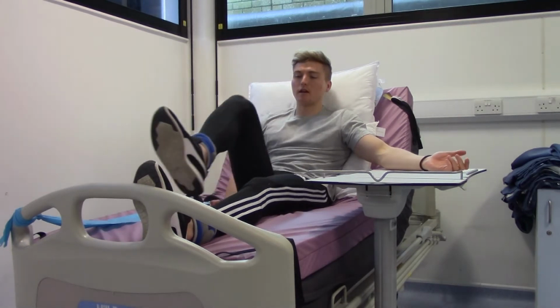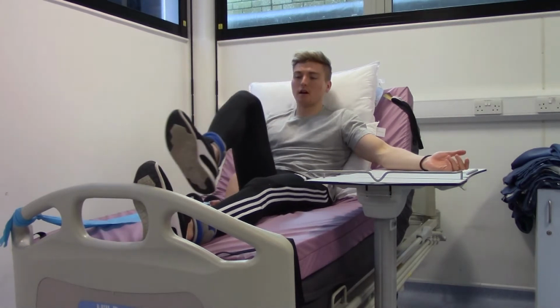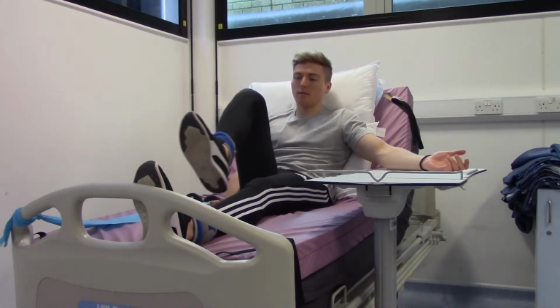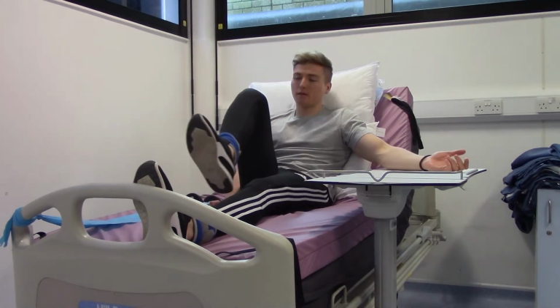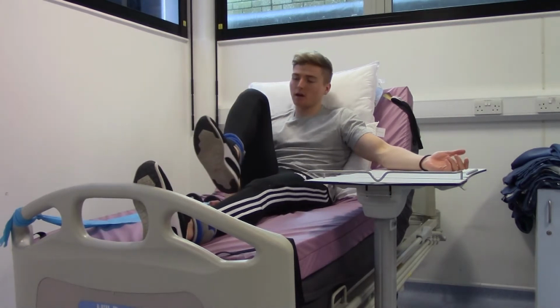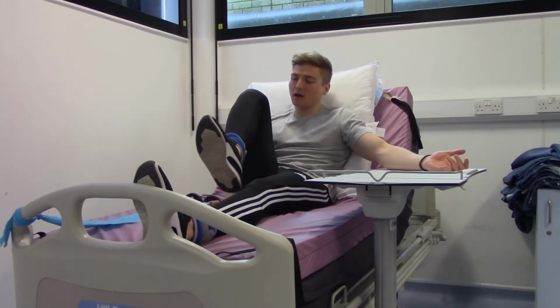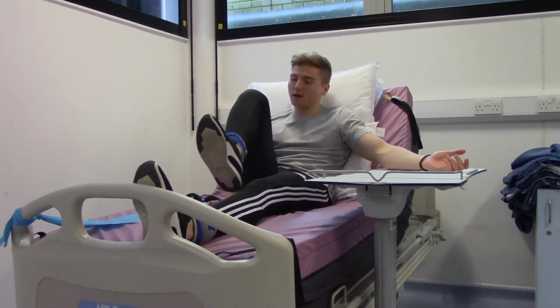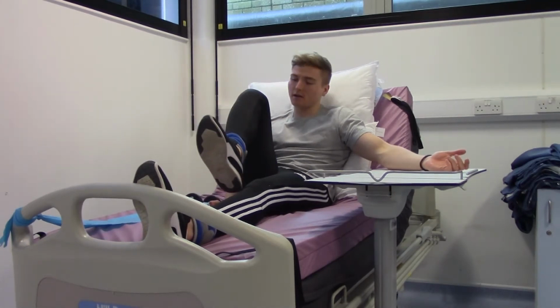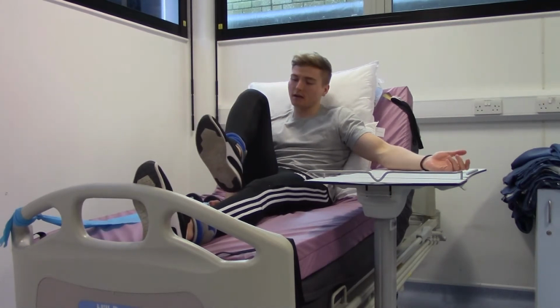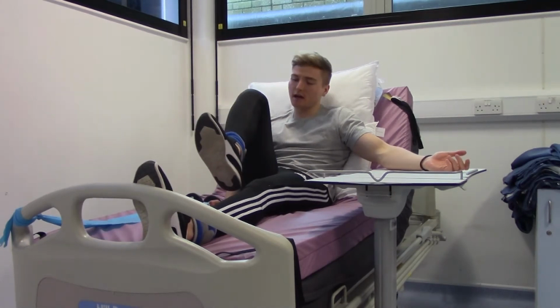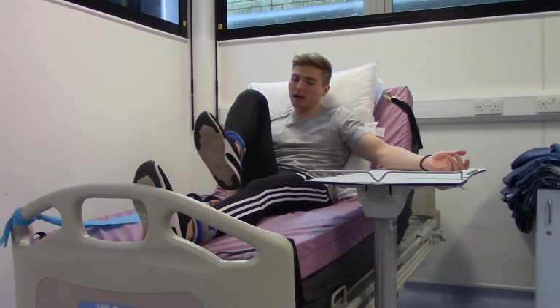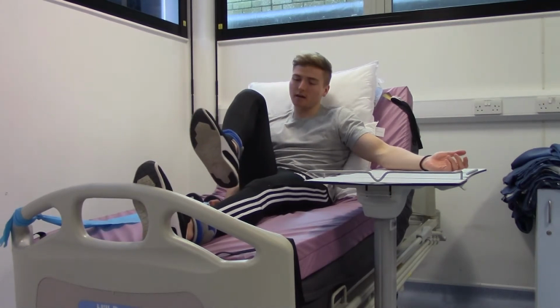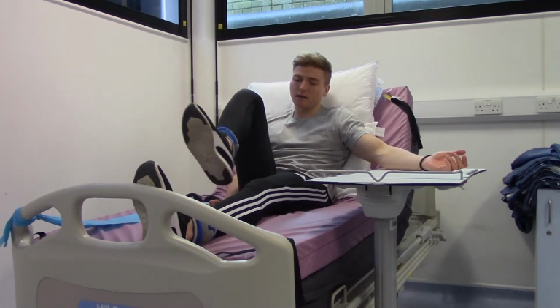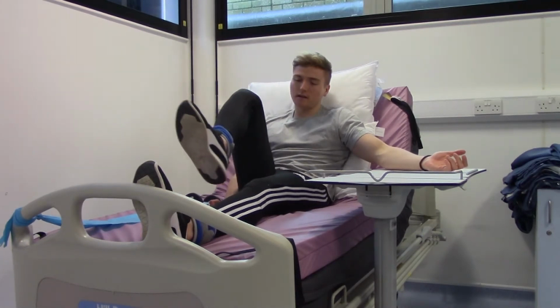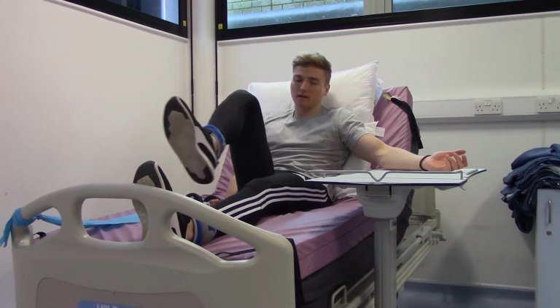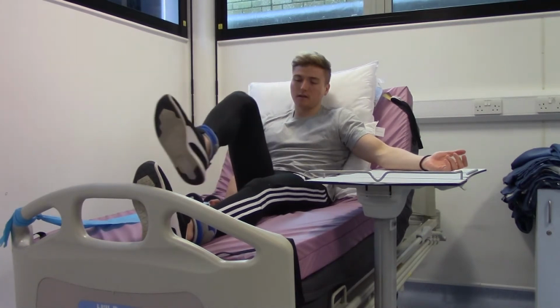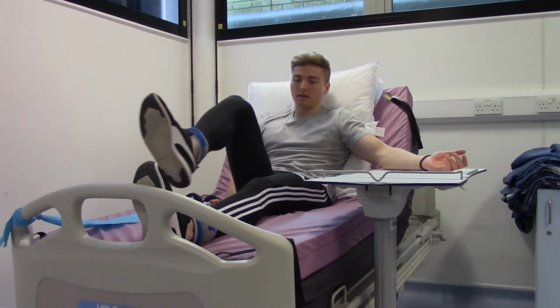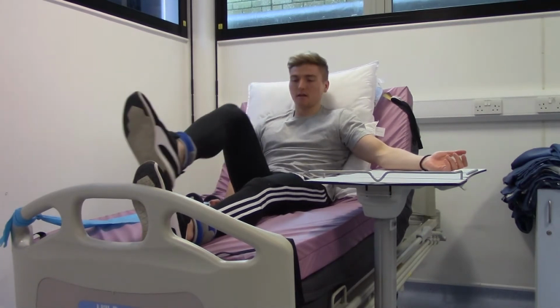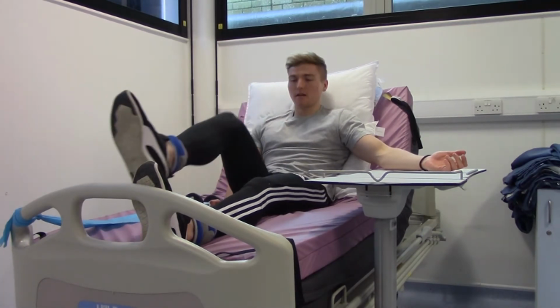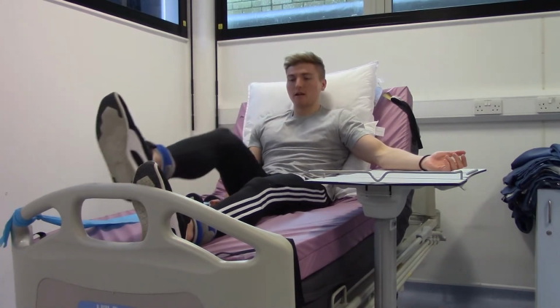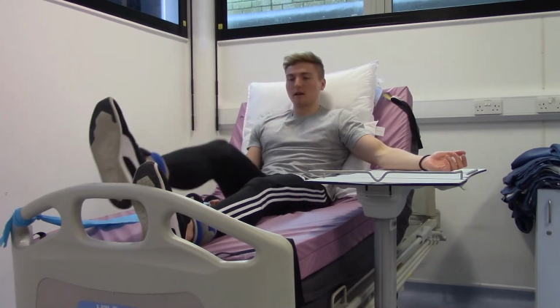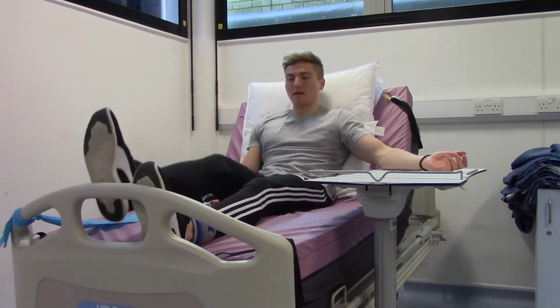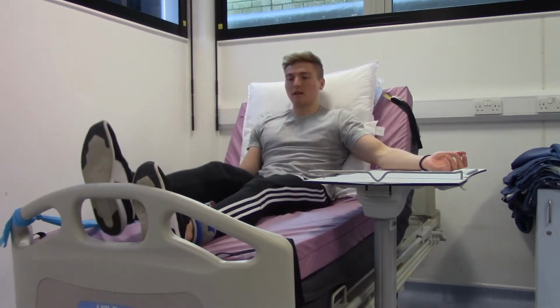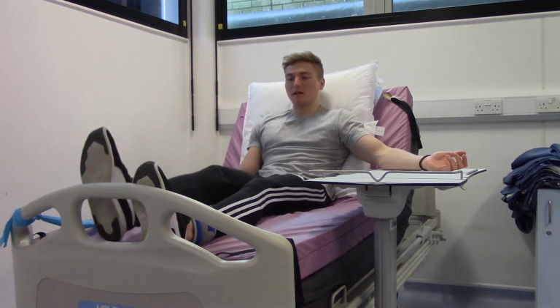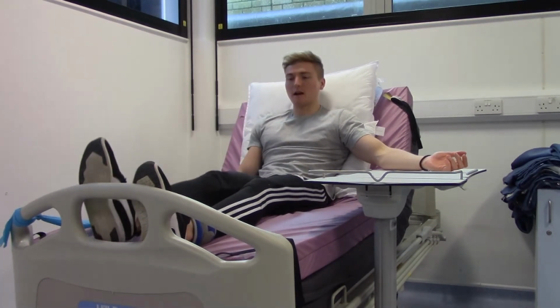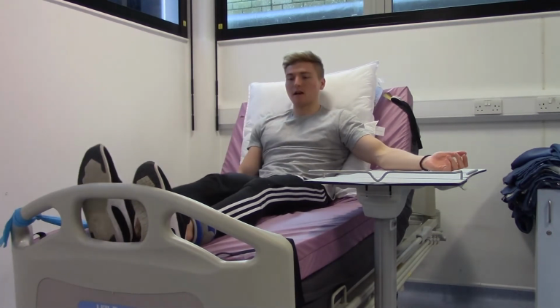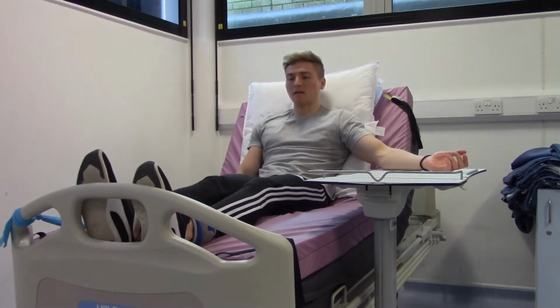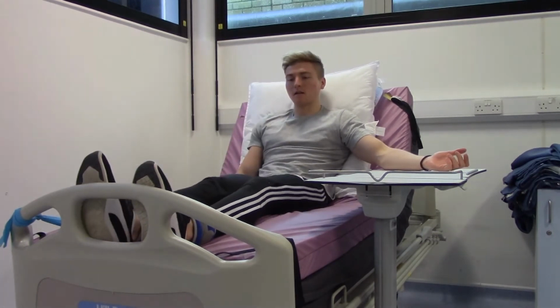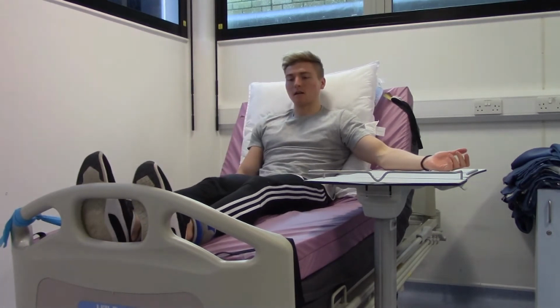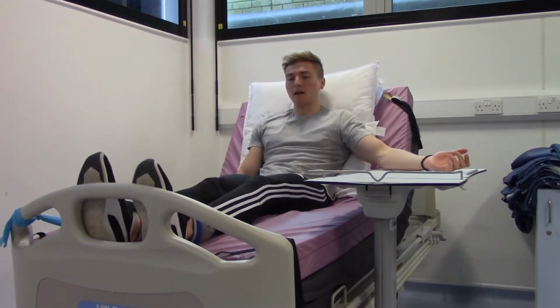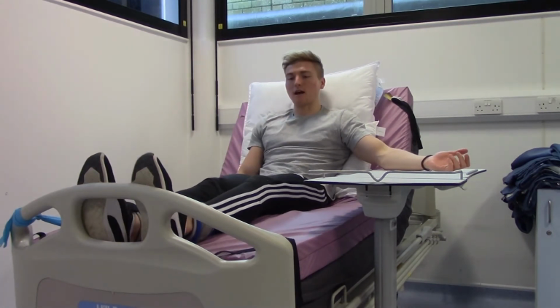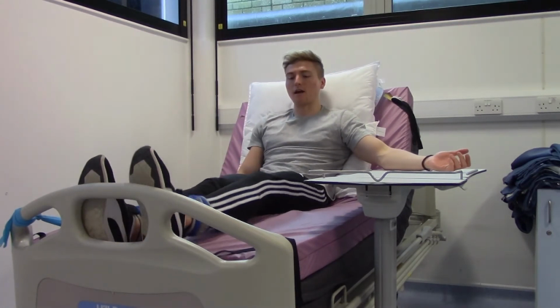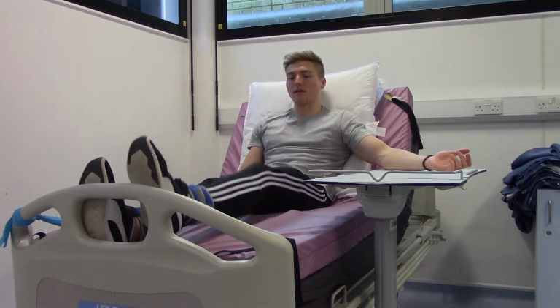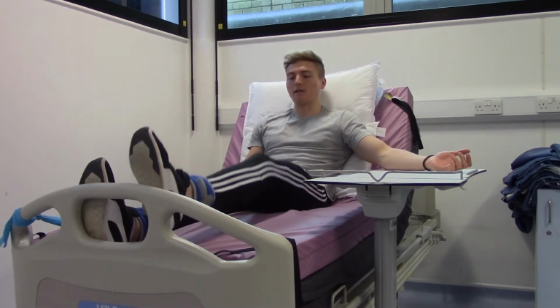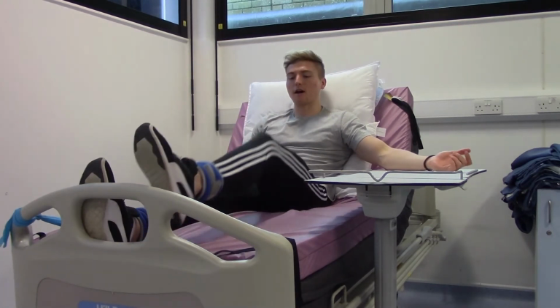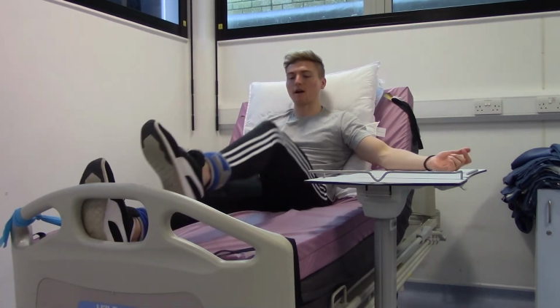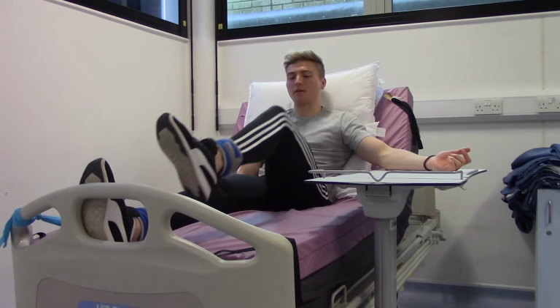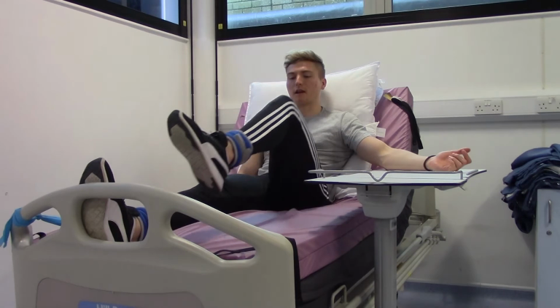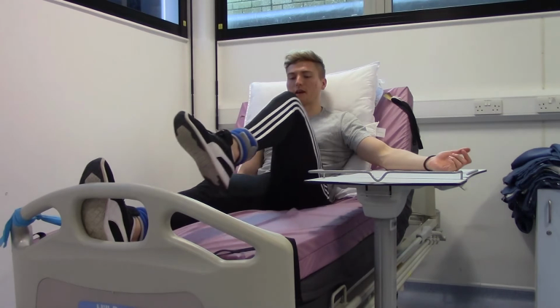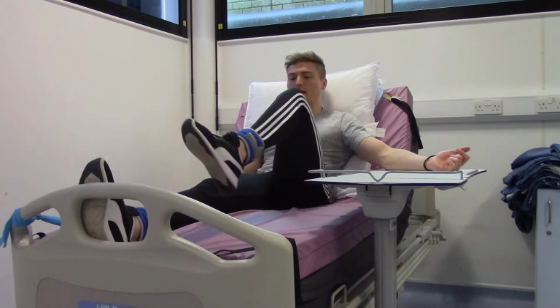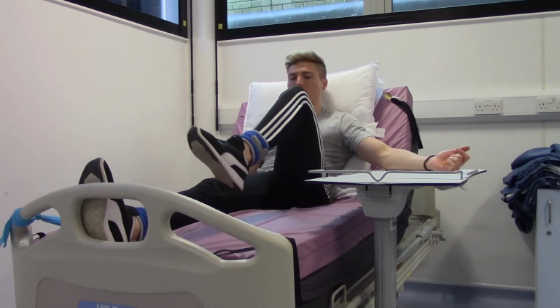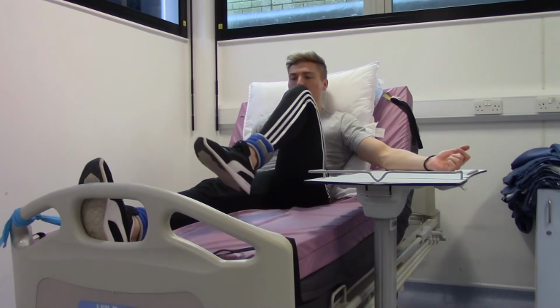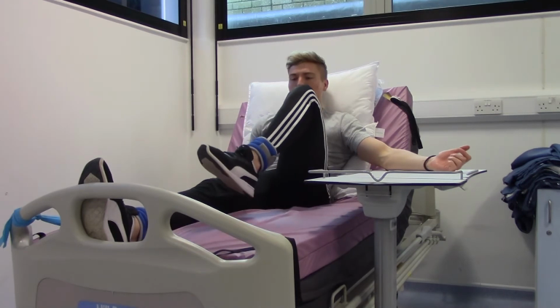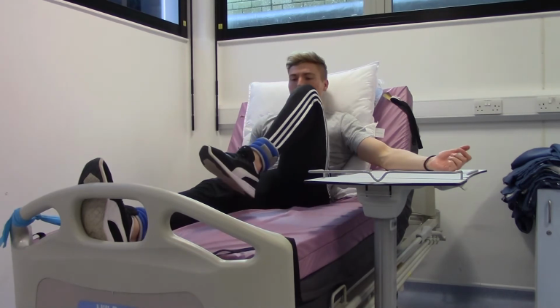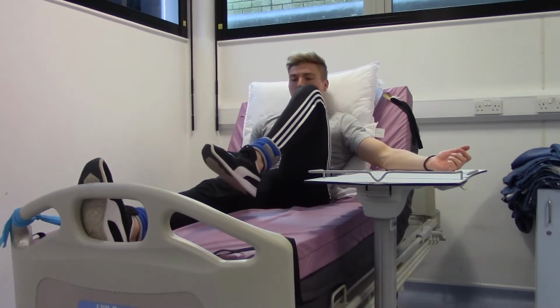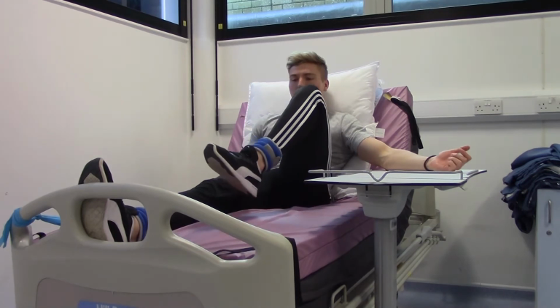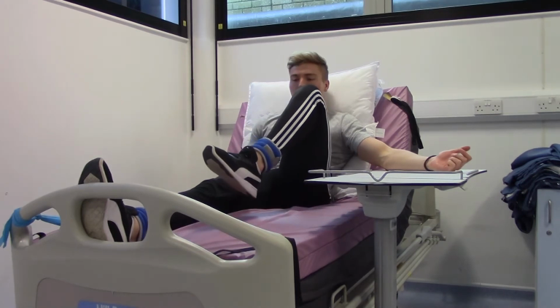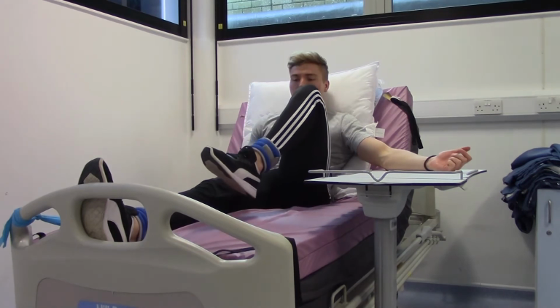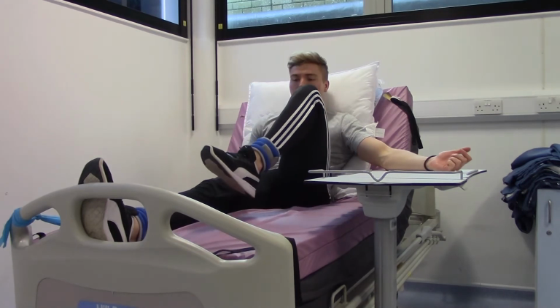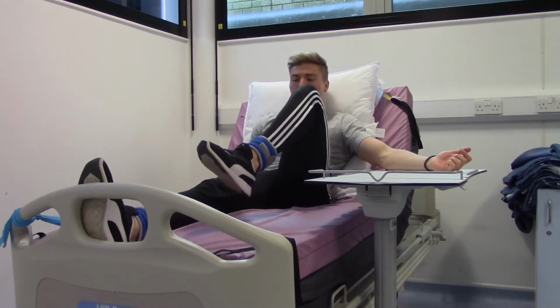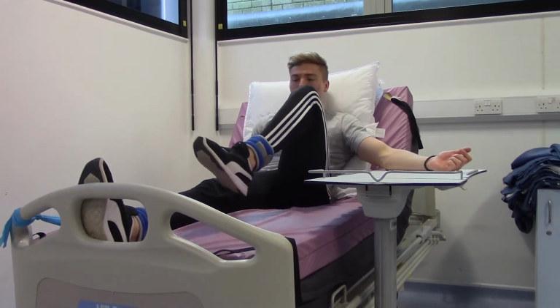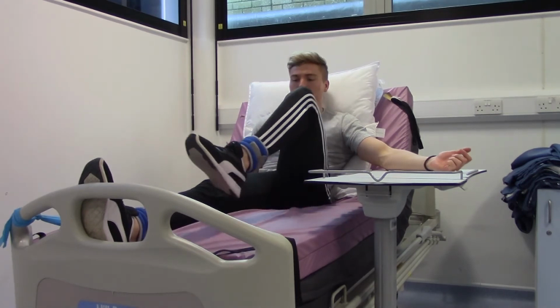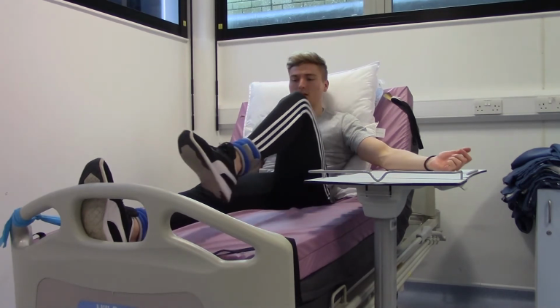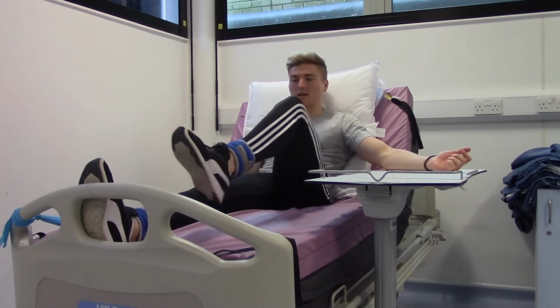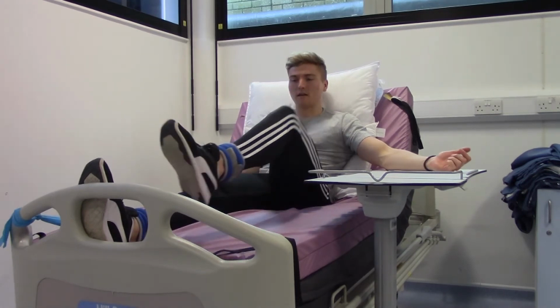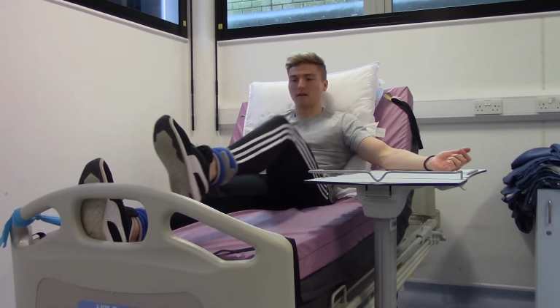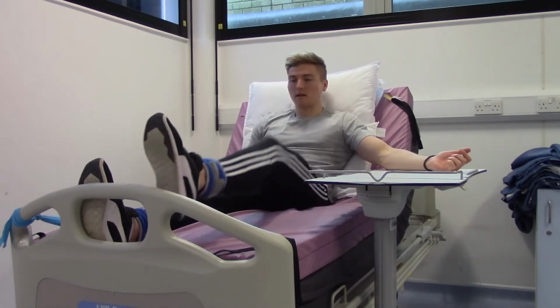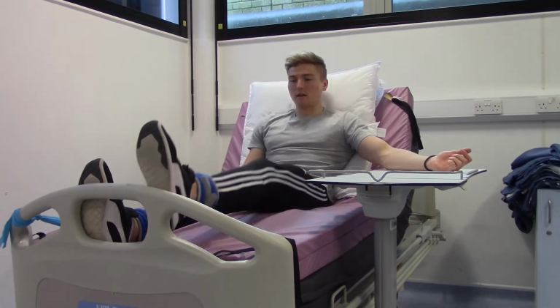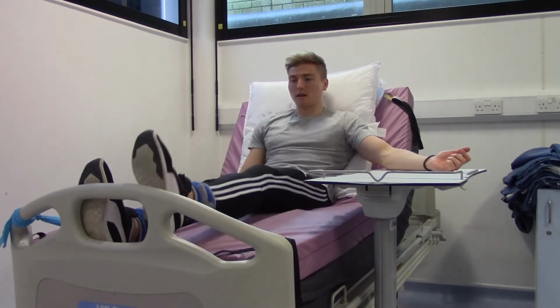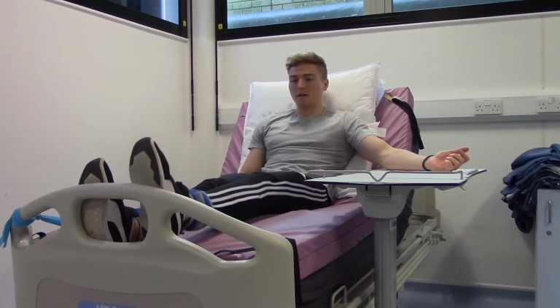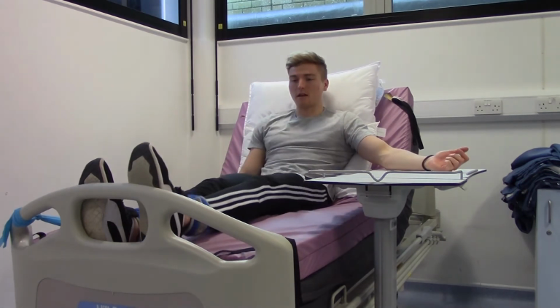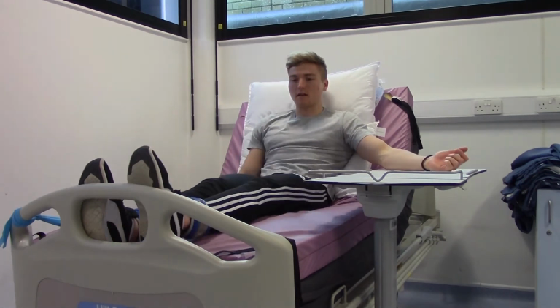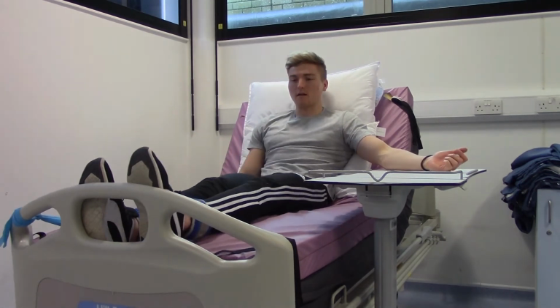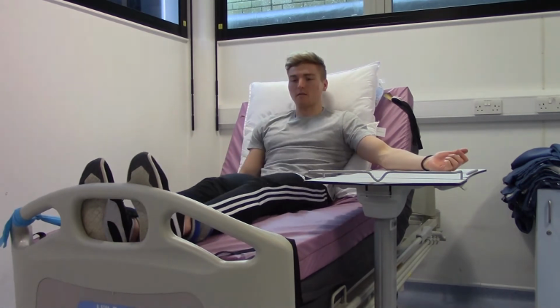Continue alternating: up as high as you can on one leg, then down, then the other leg up as high as you can, then down.